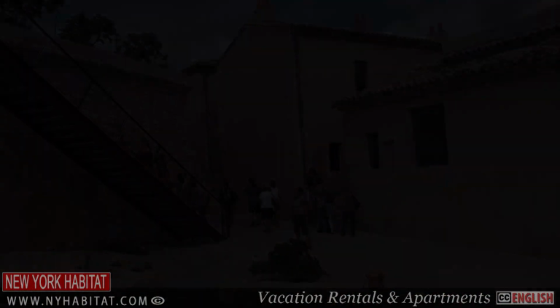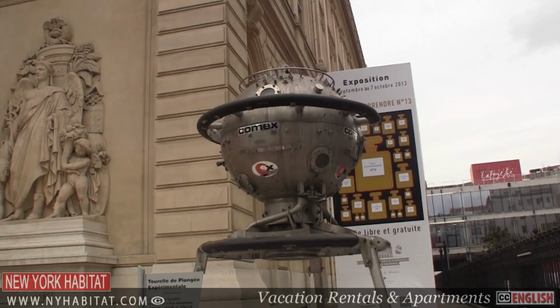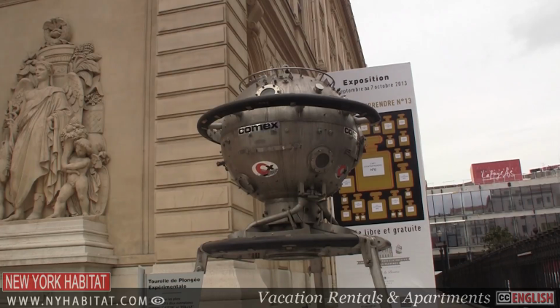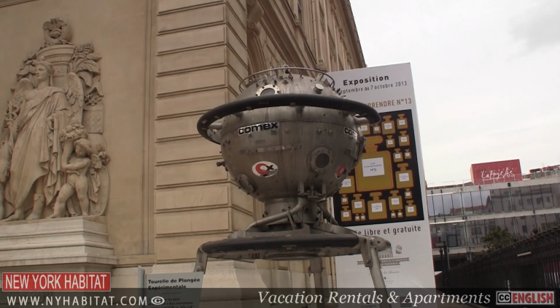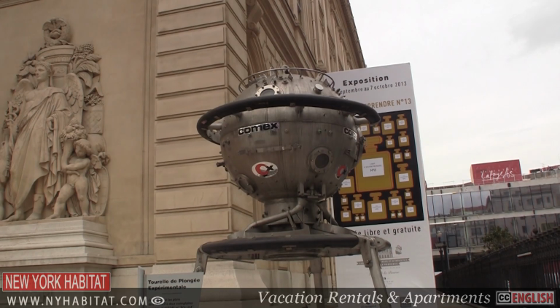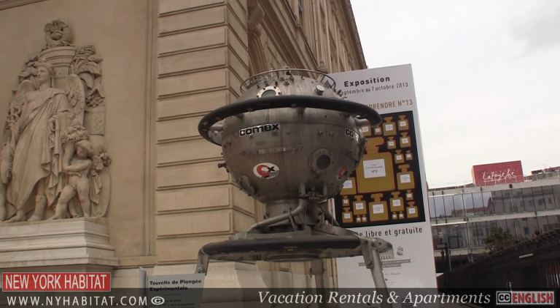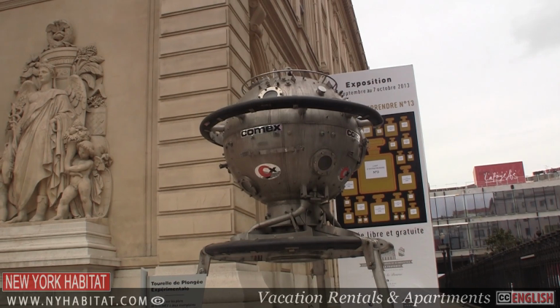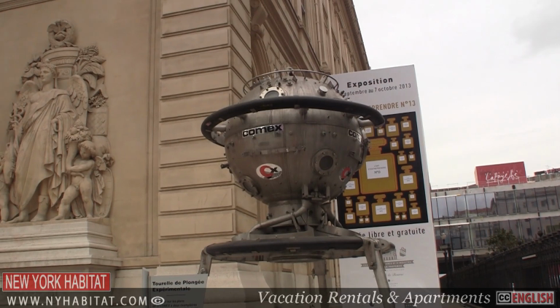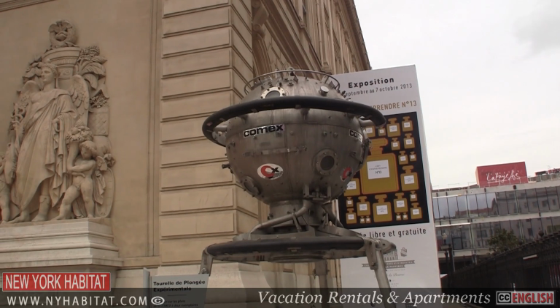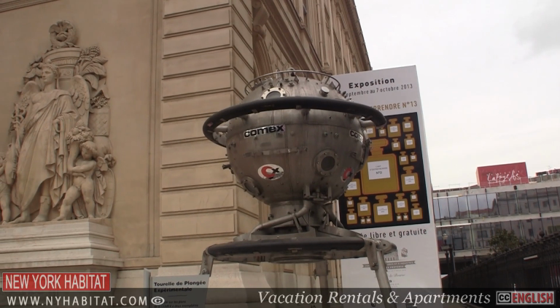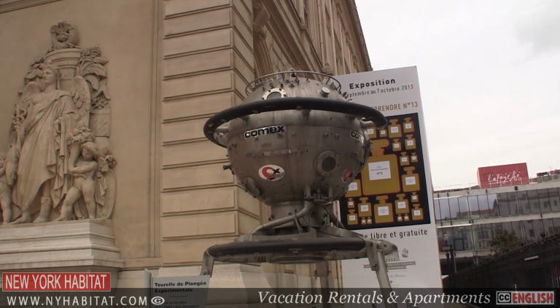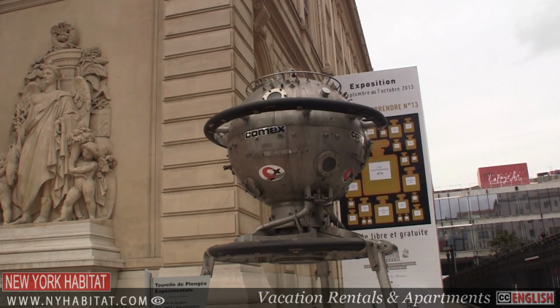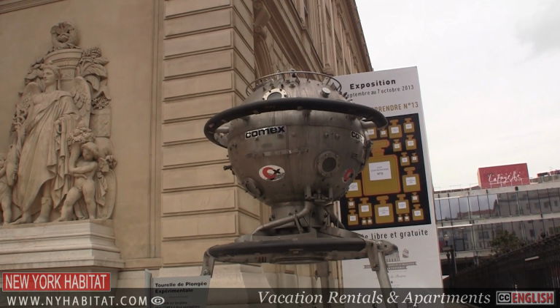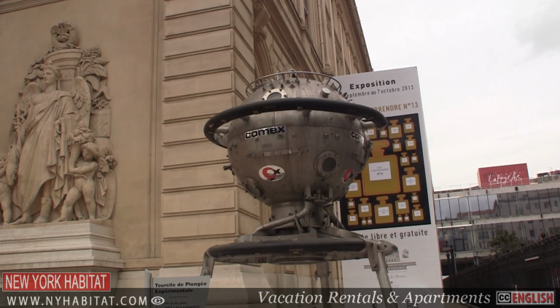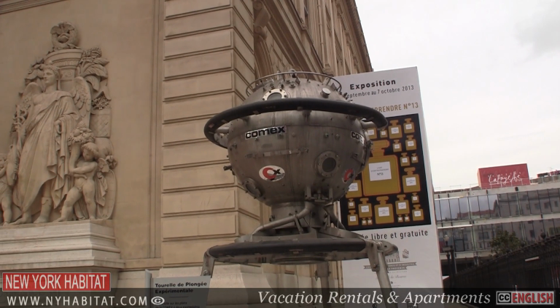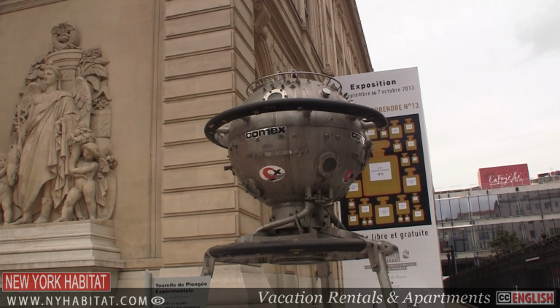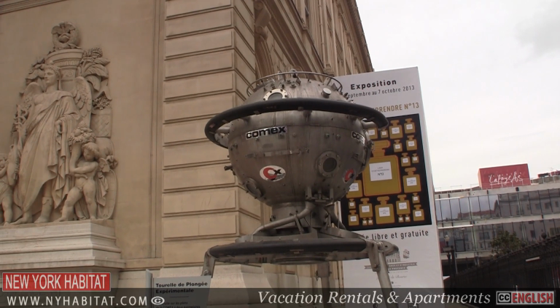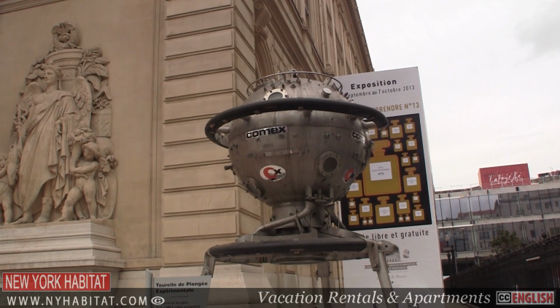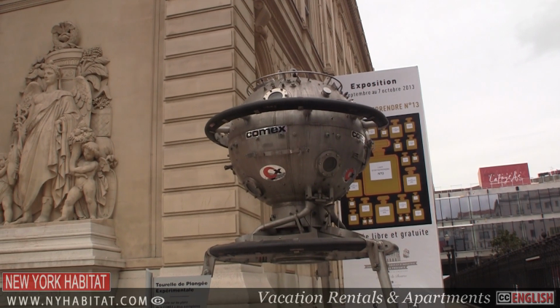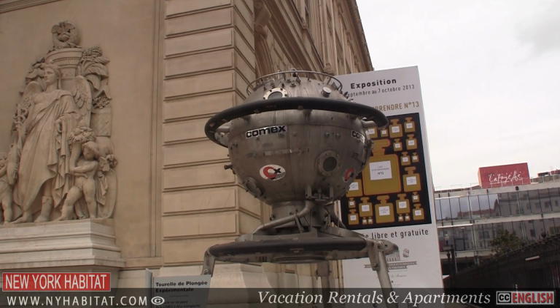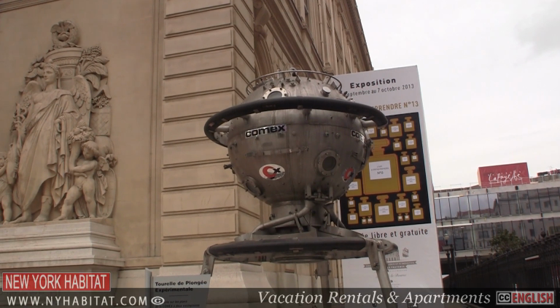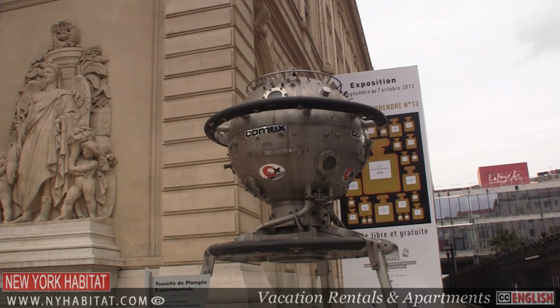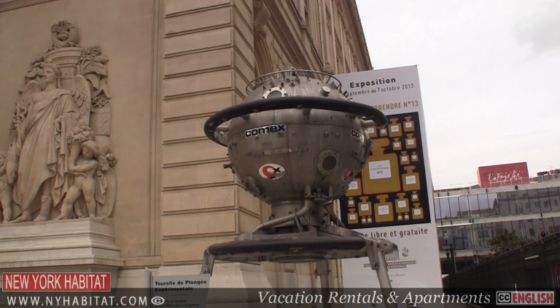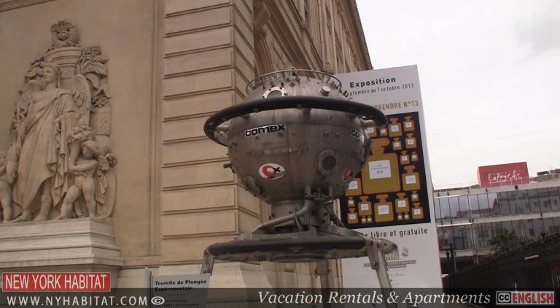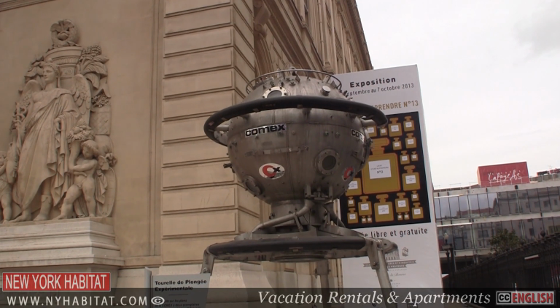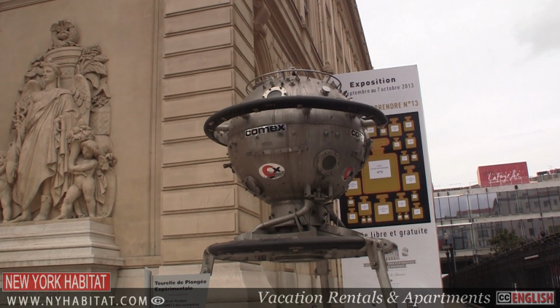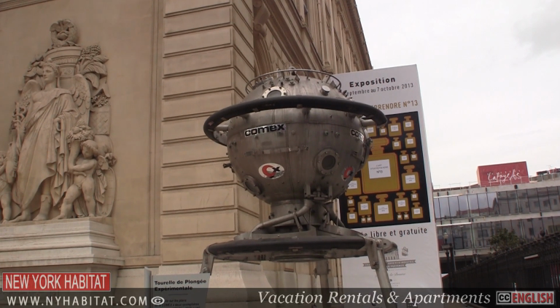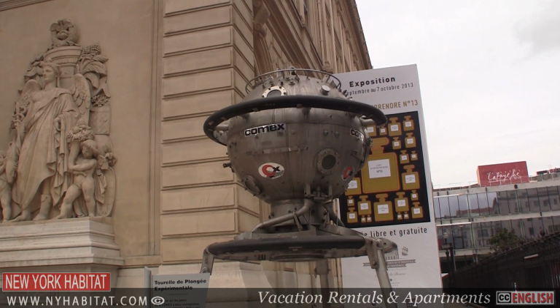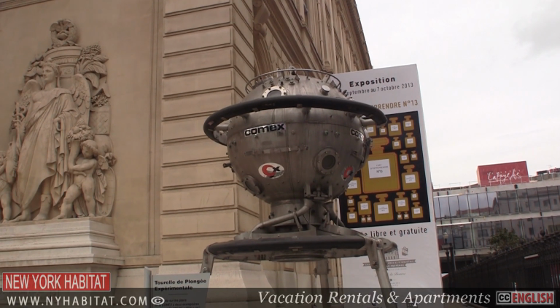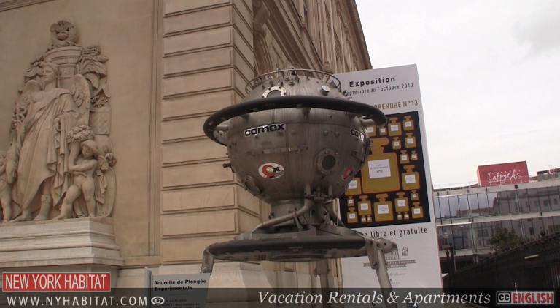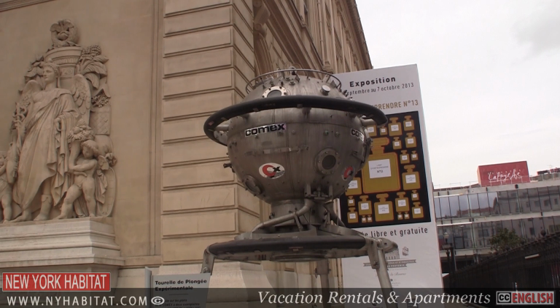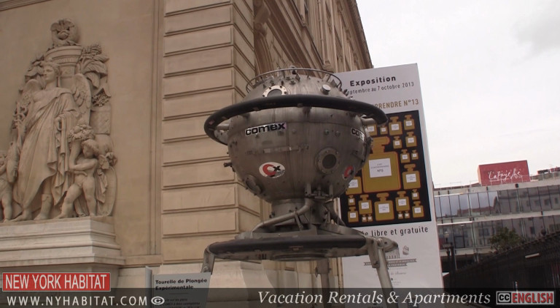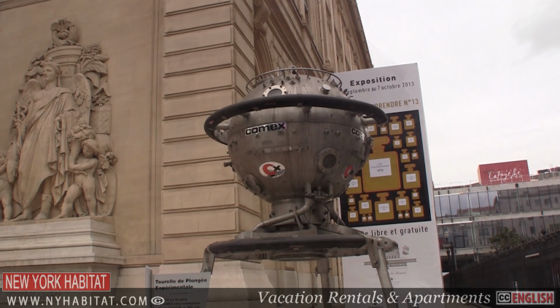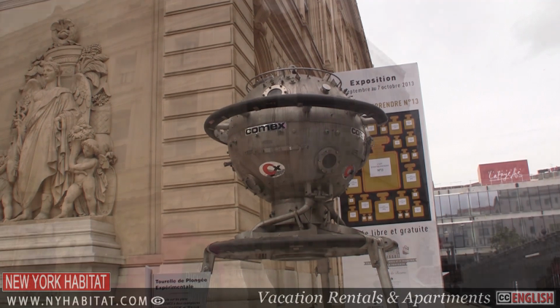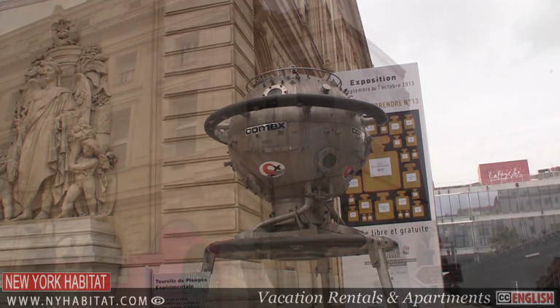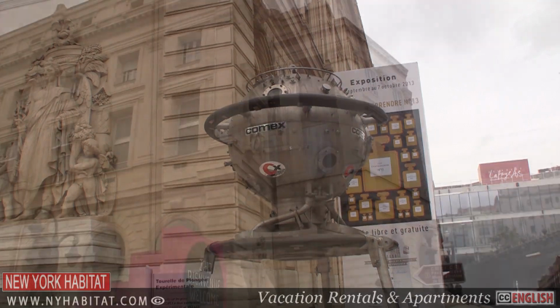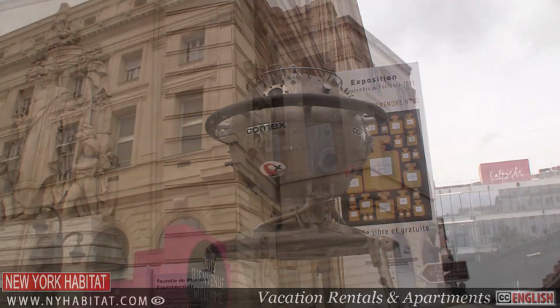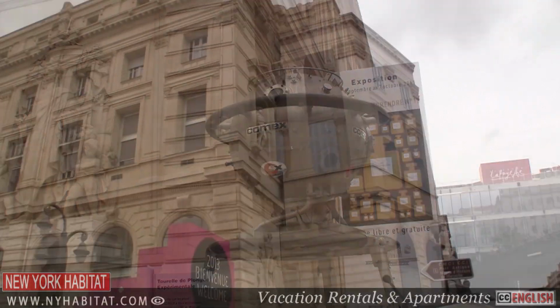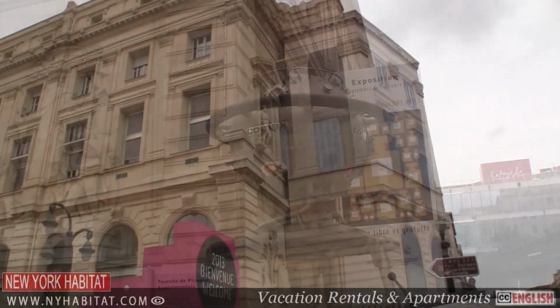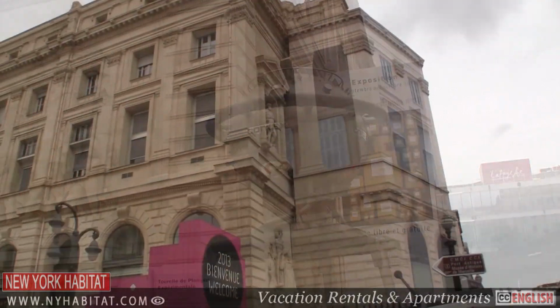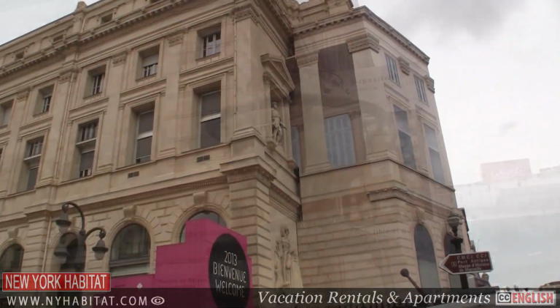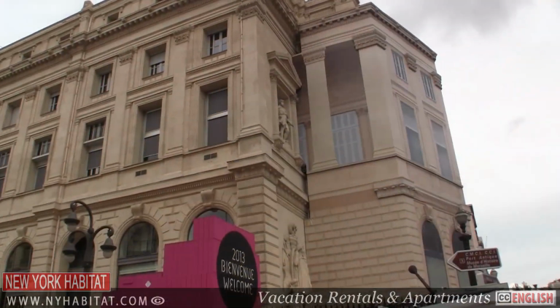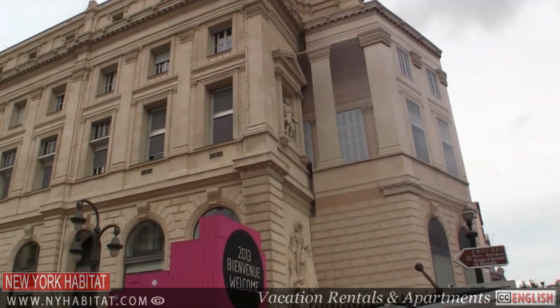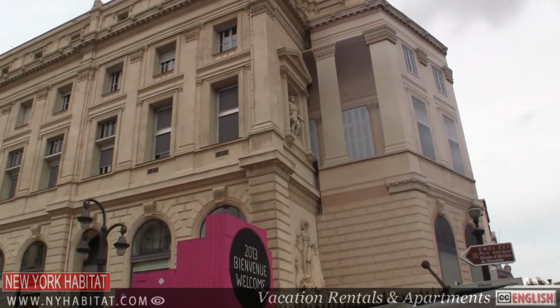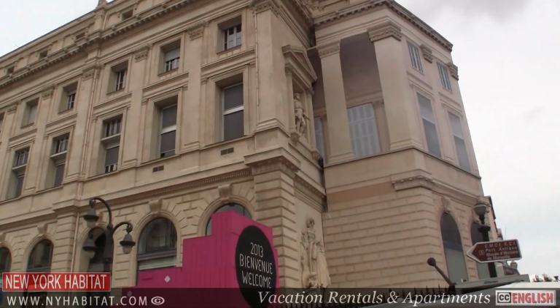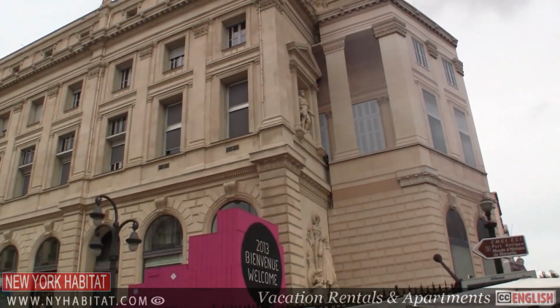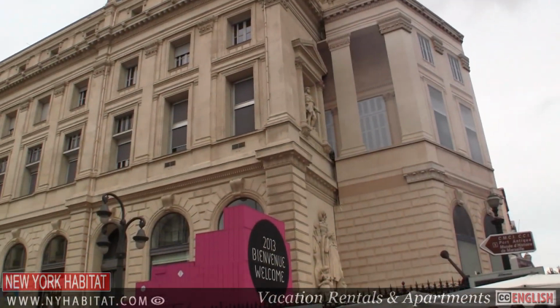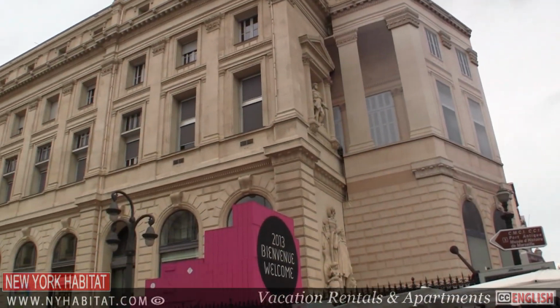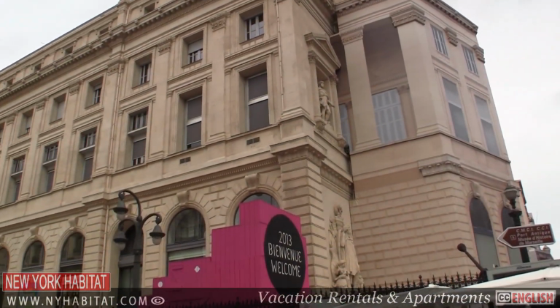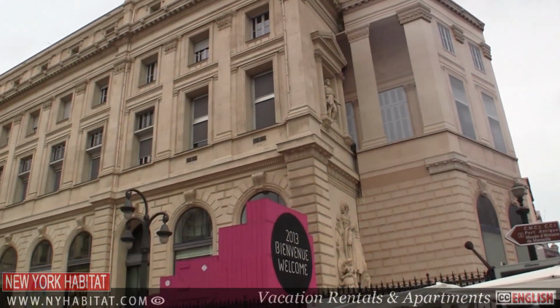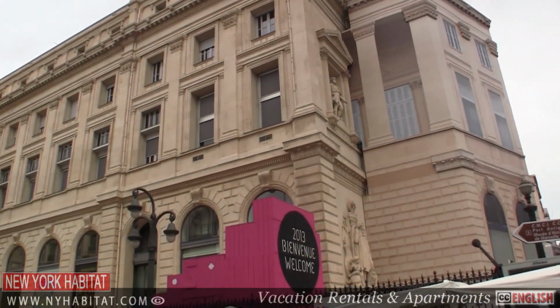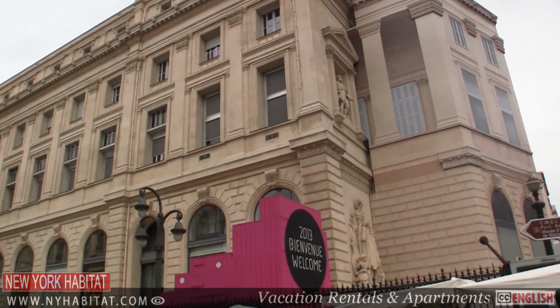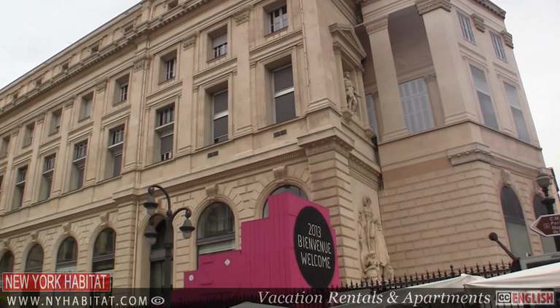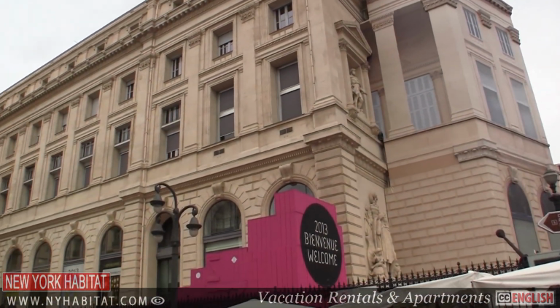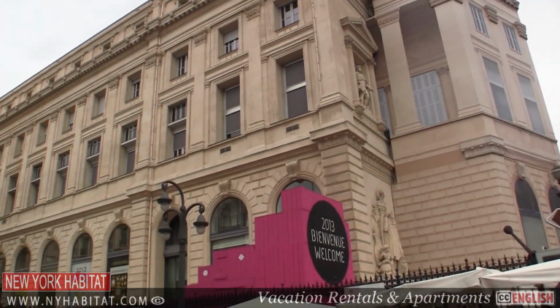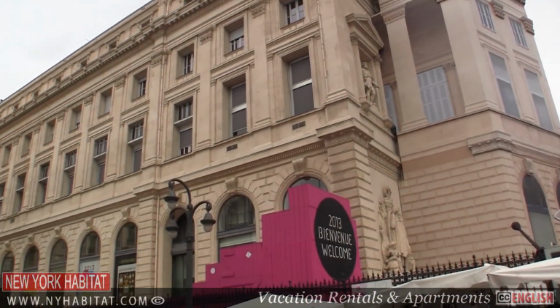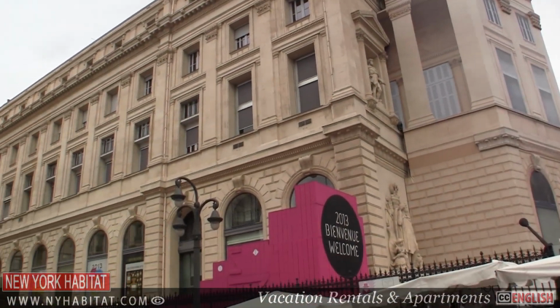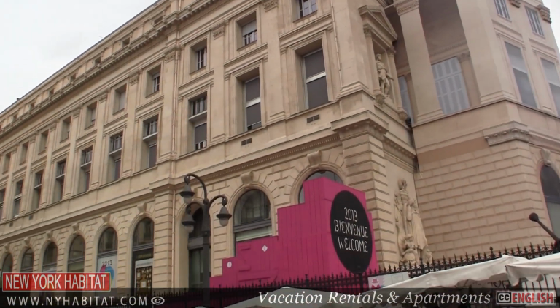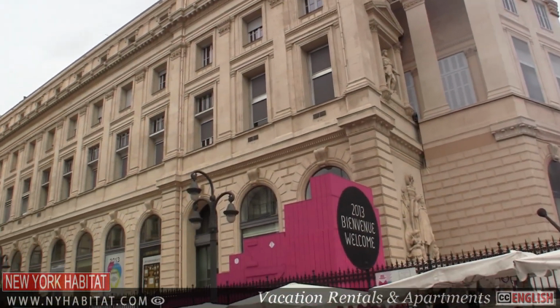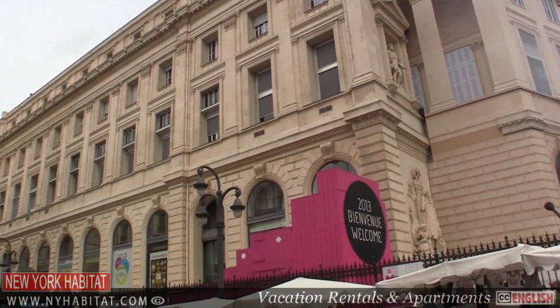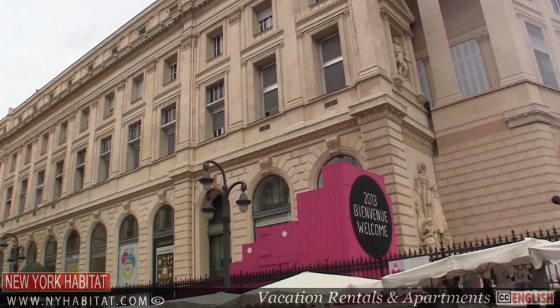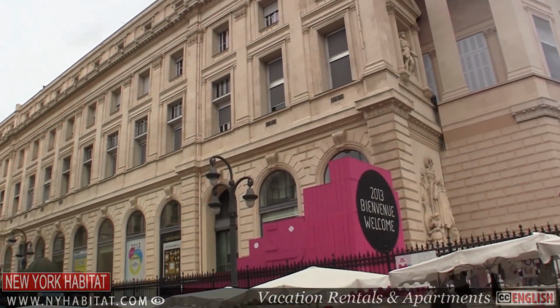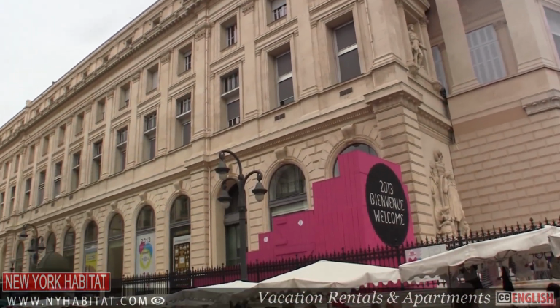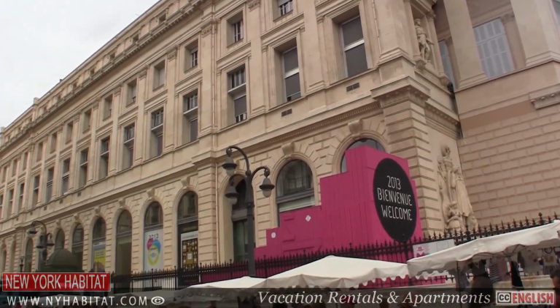Being a port city, Marseille has a whole museum dedicated to sea trade. The Marine and Economy Museum is quite a gem.